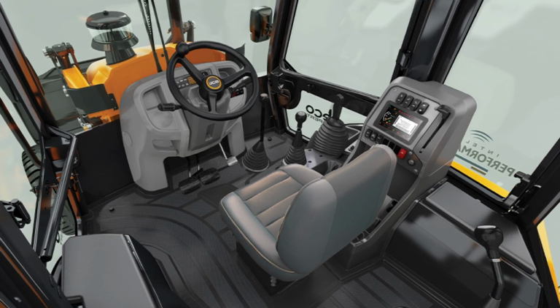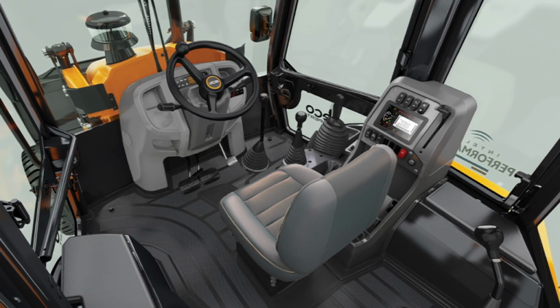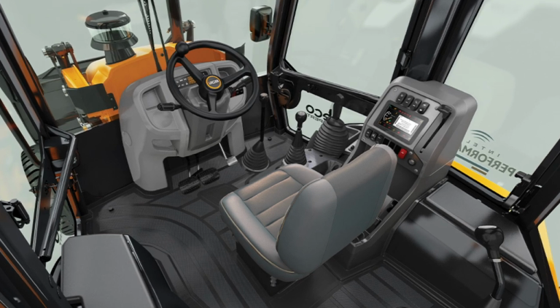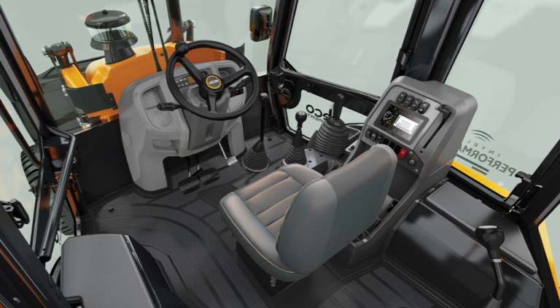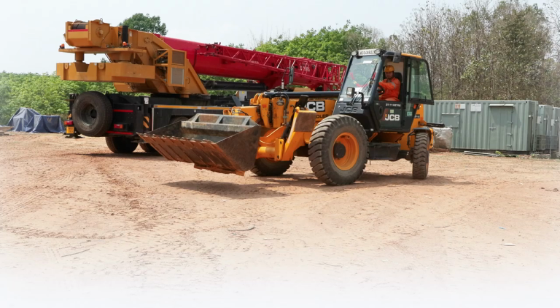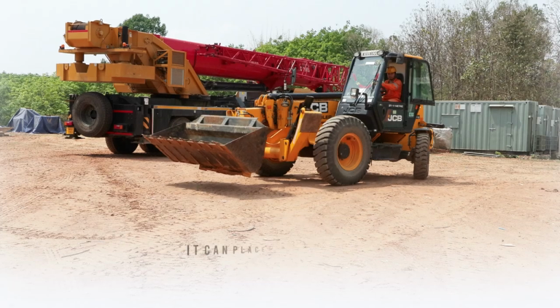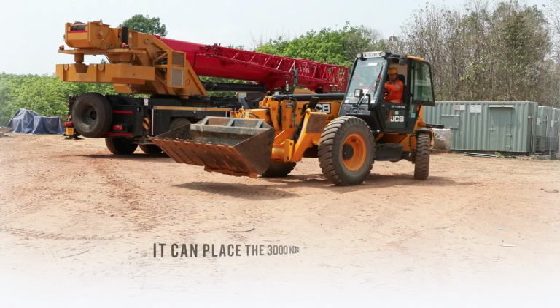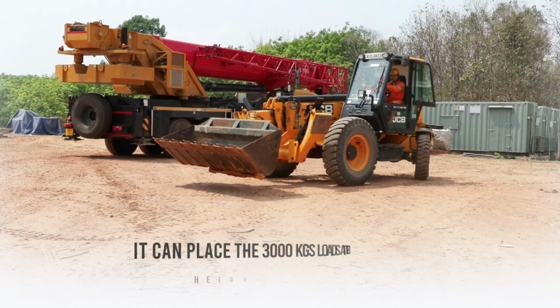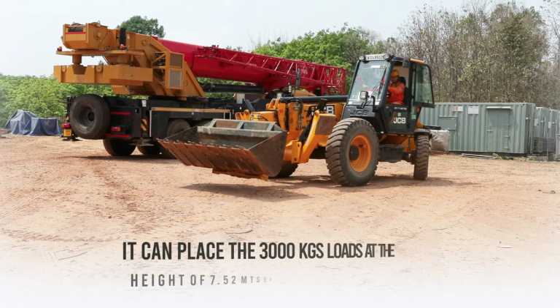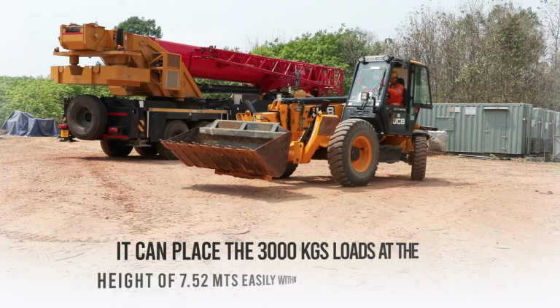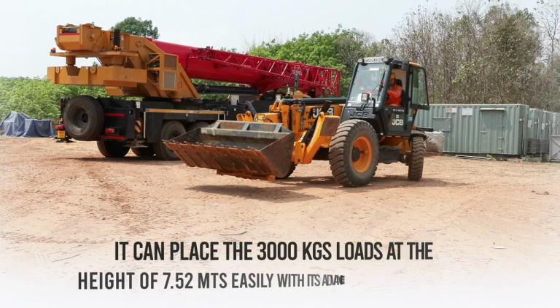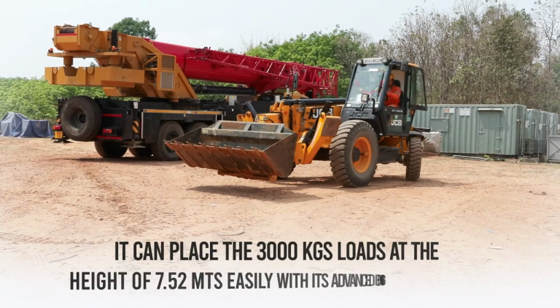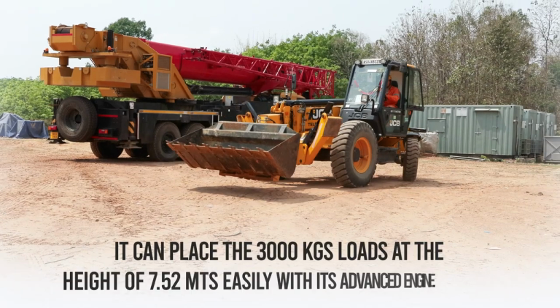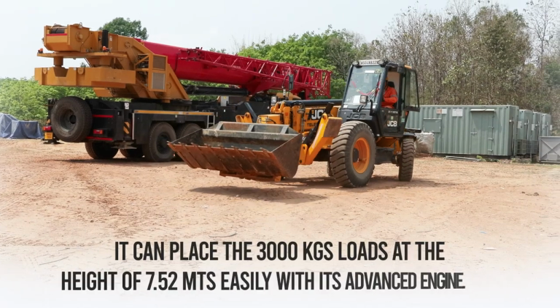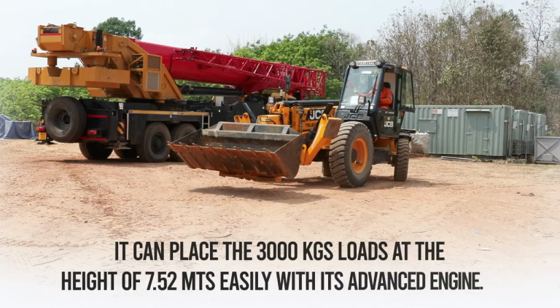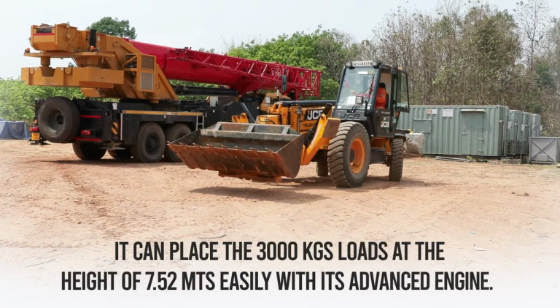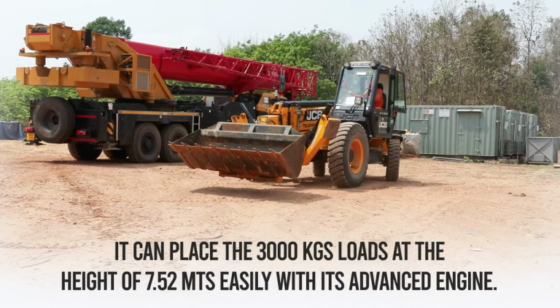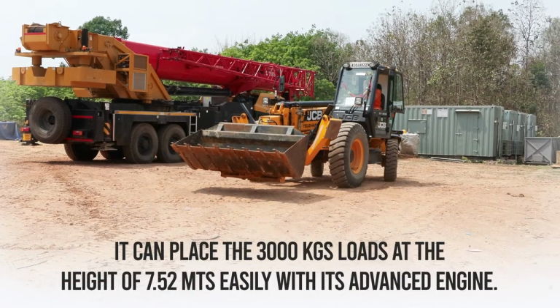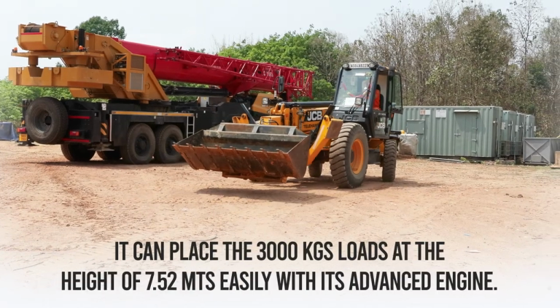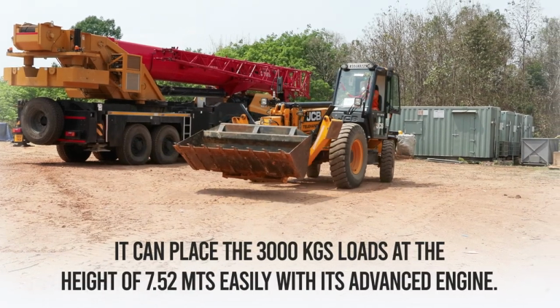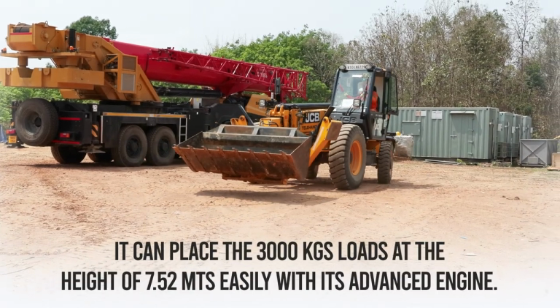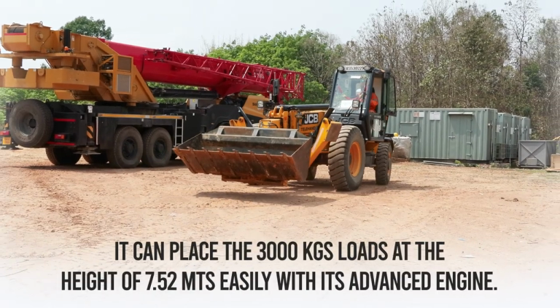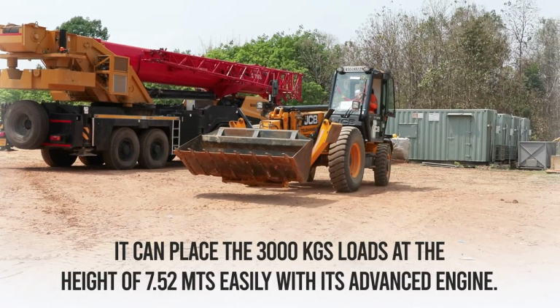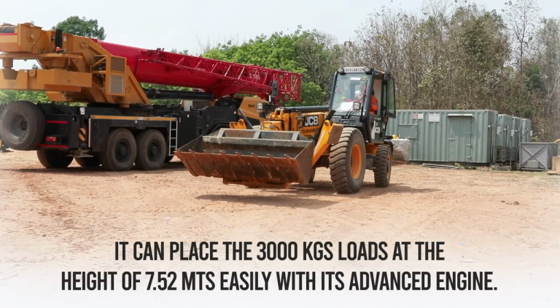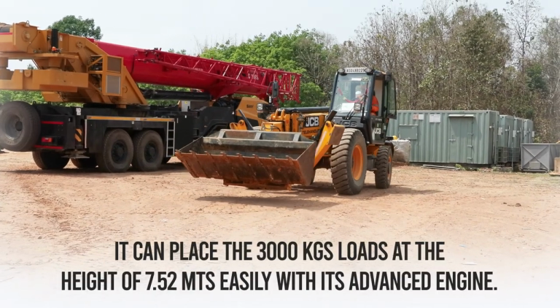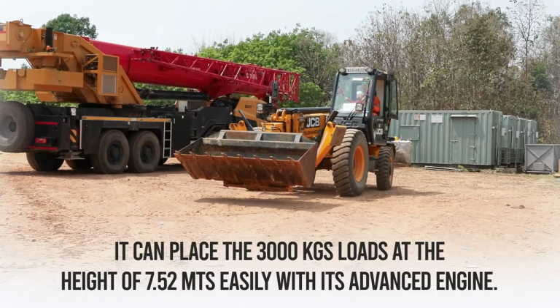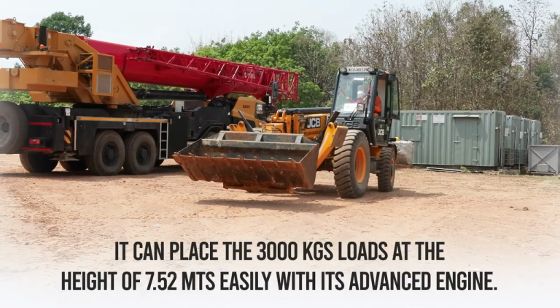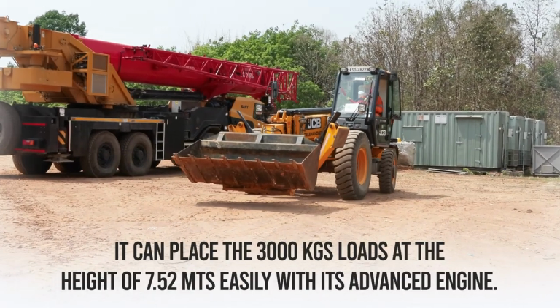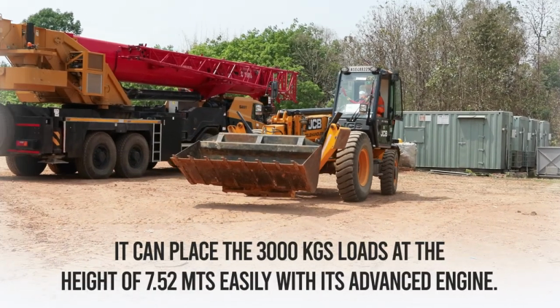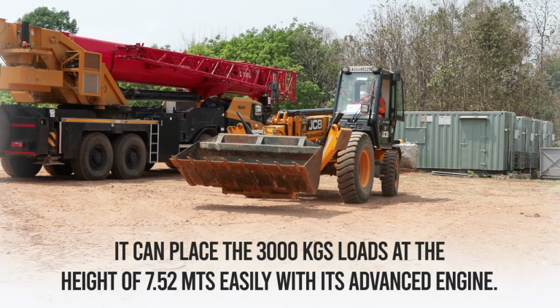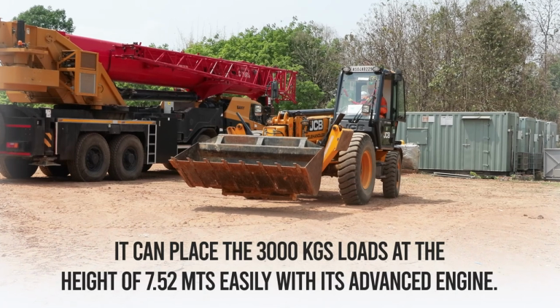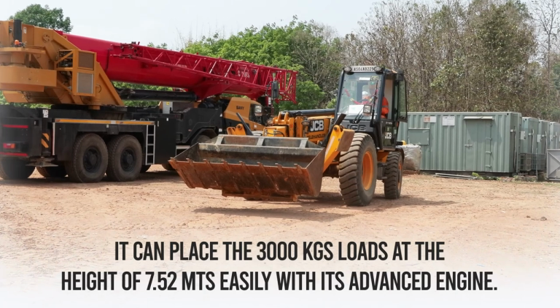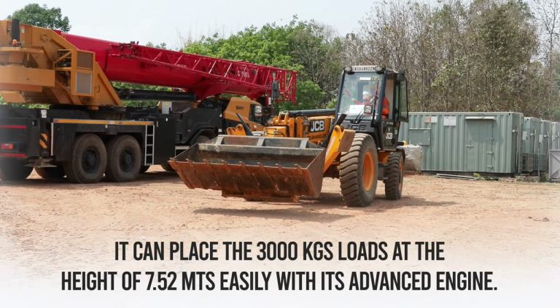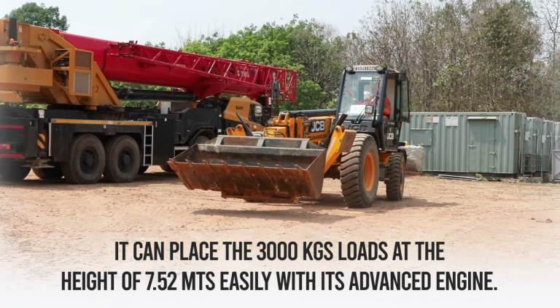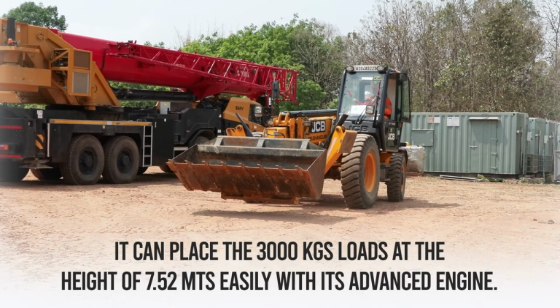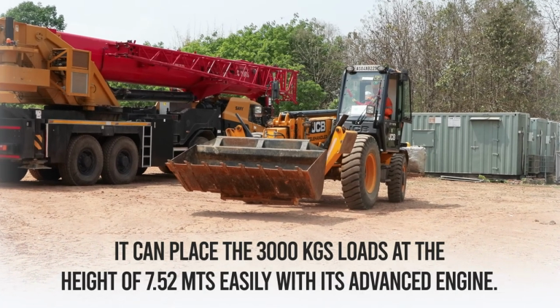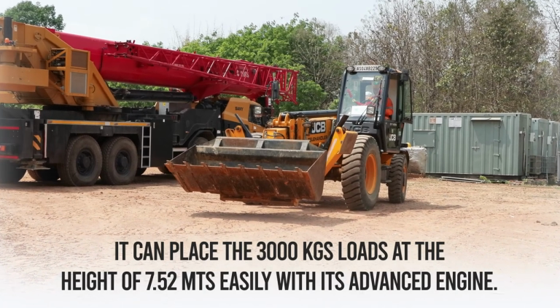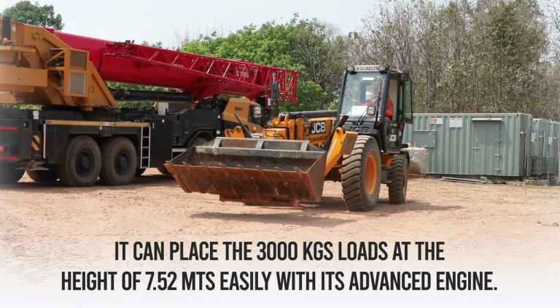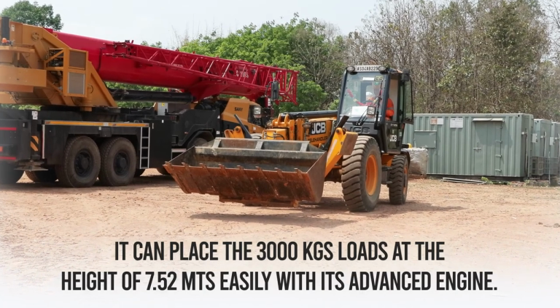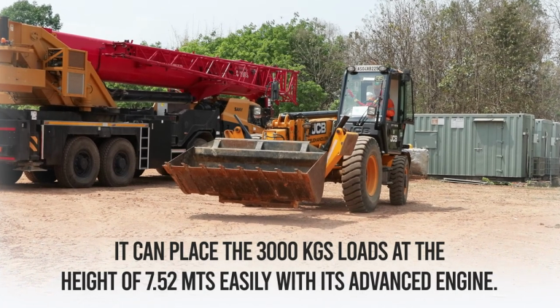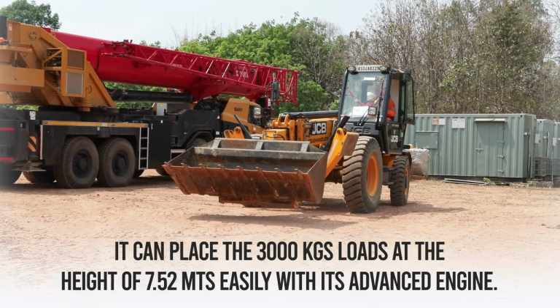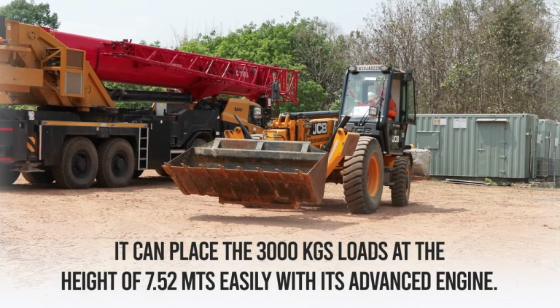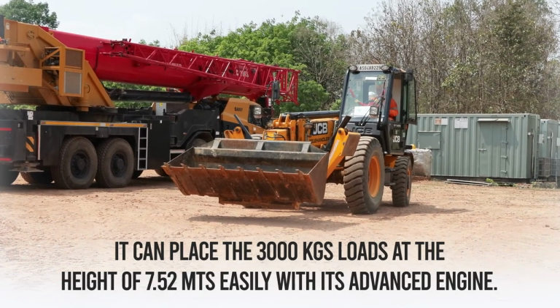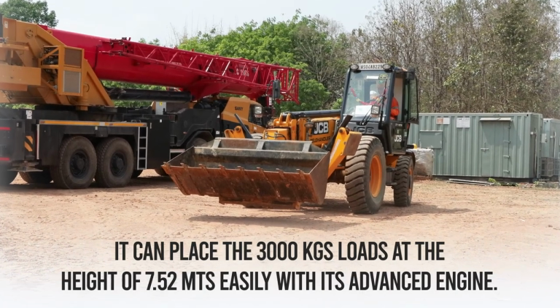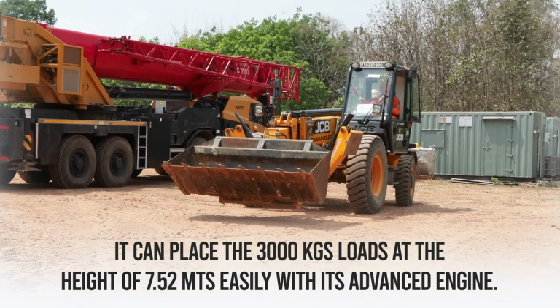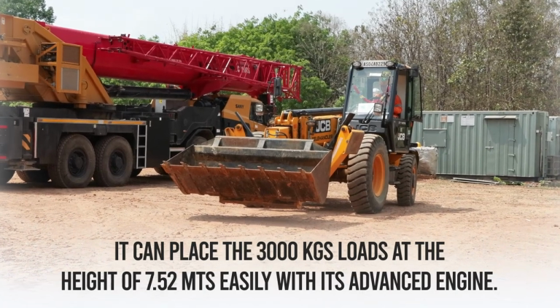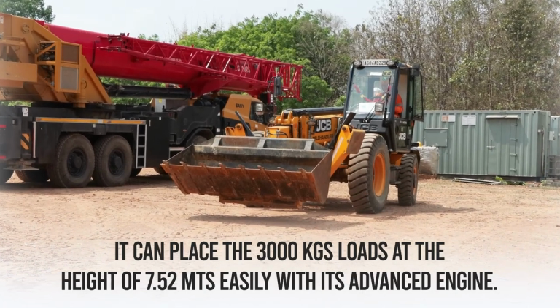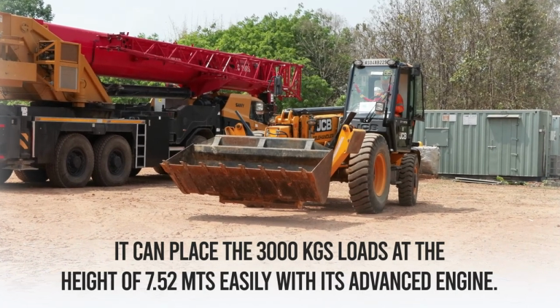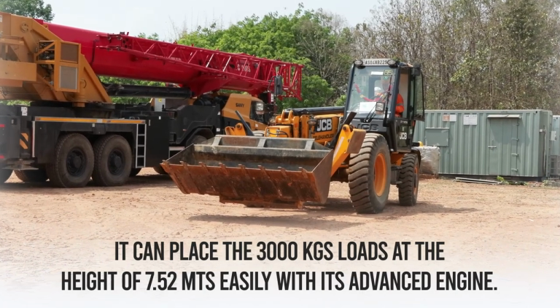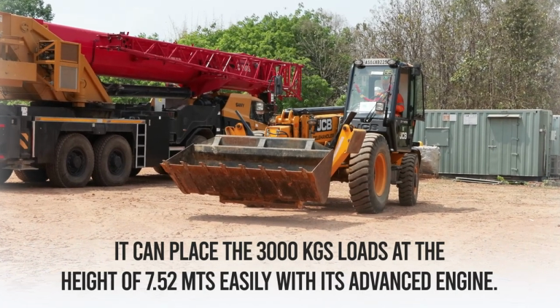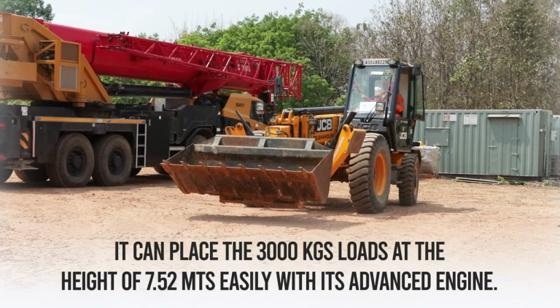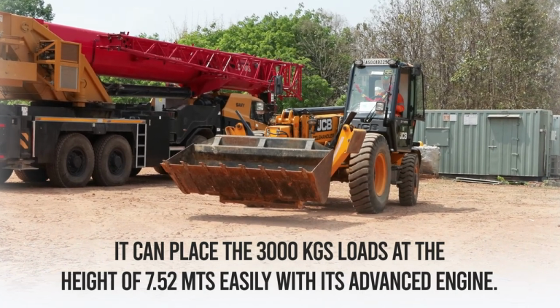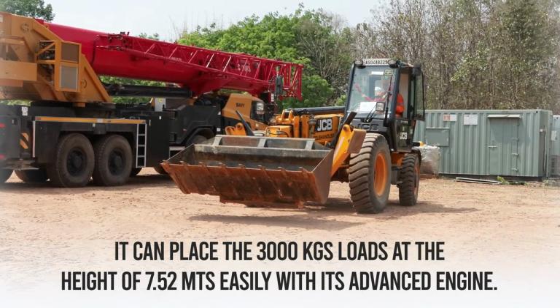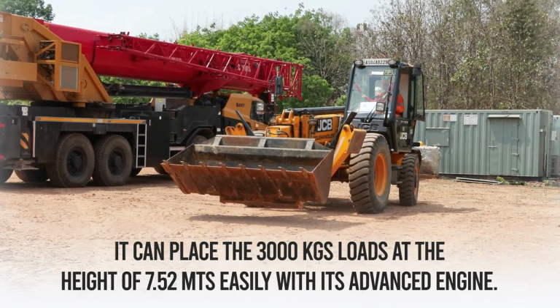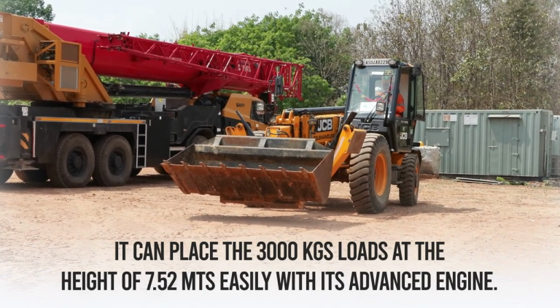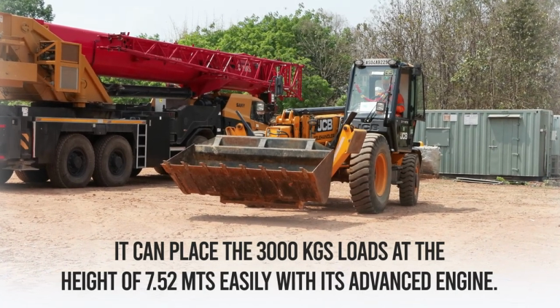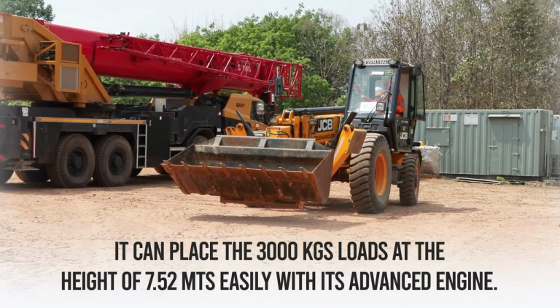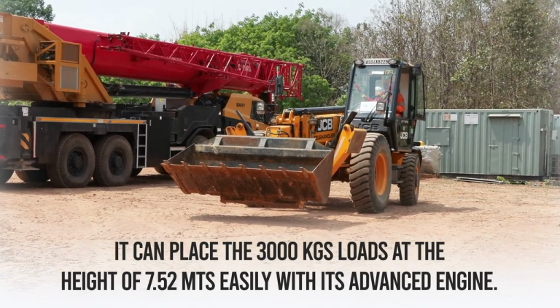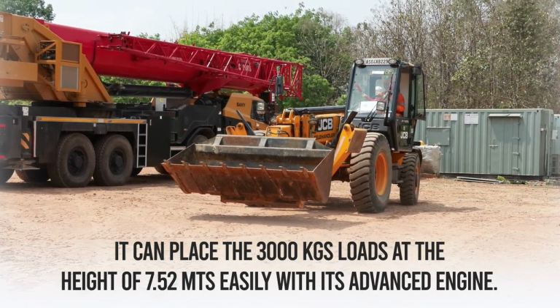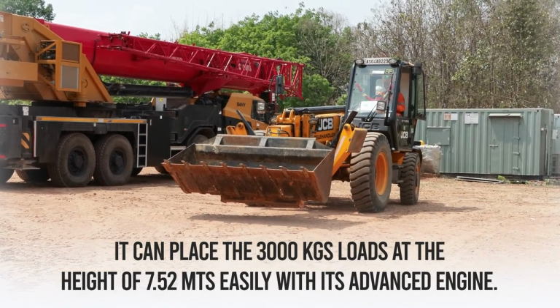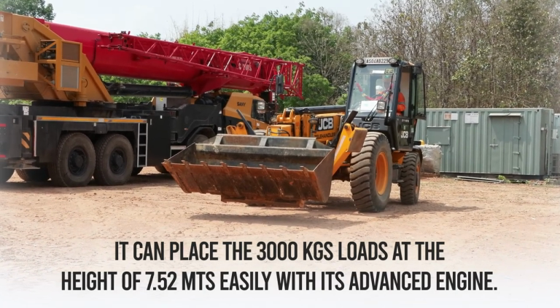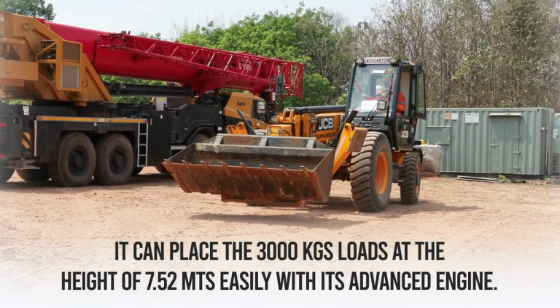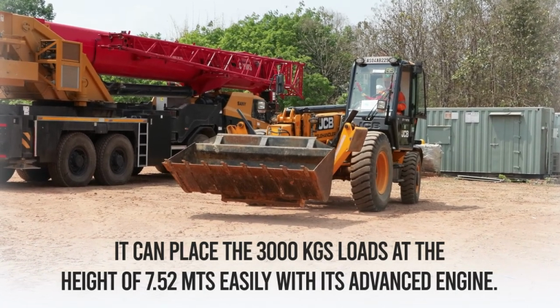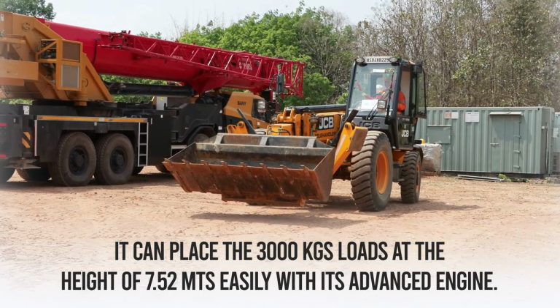It can place a 3000 kg load at a height of 7.52 meters easily with its advanced engine.